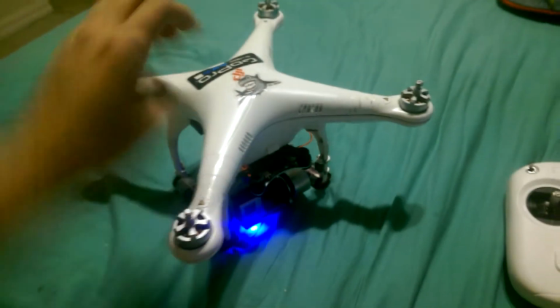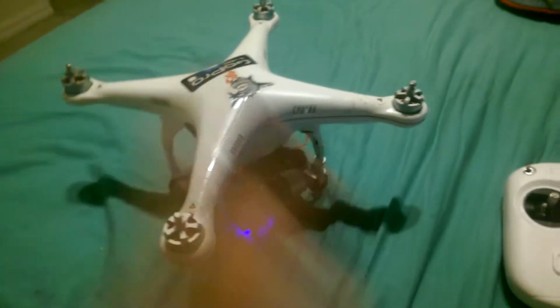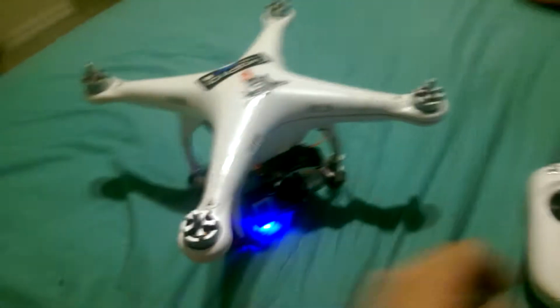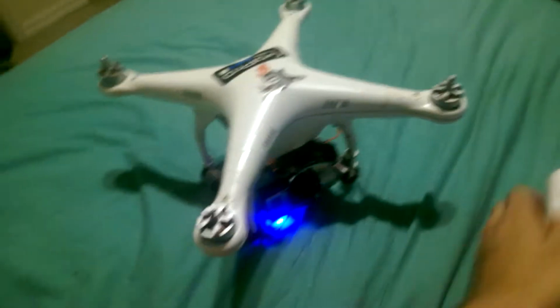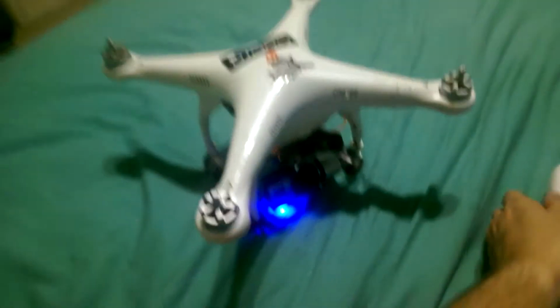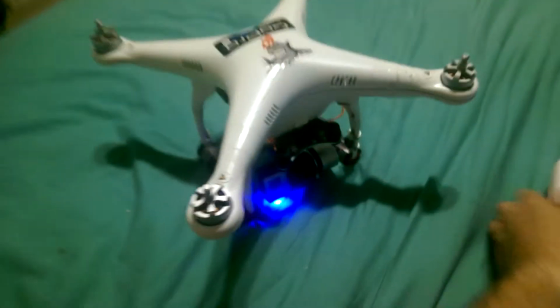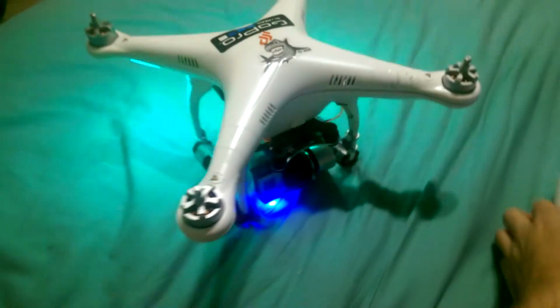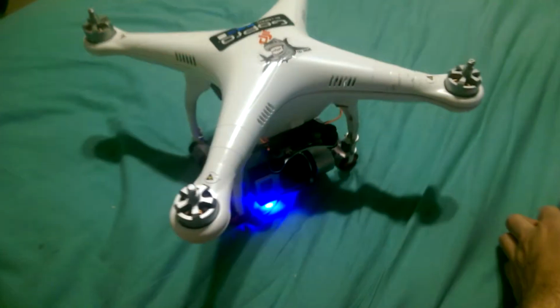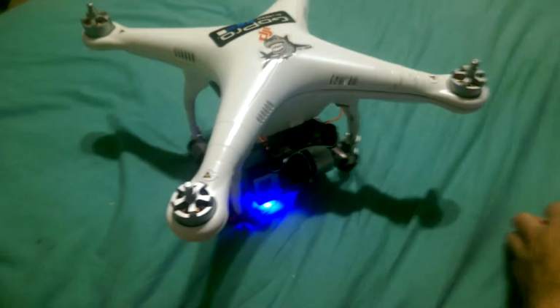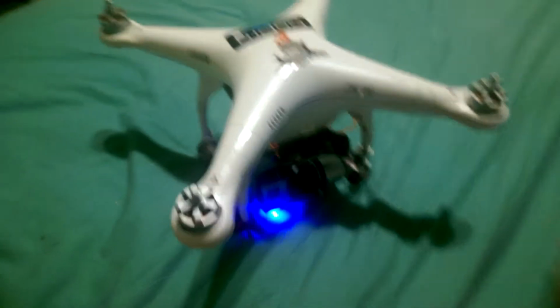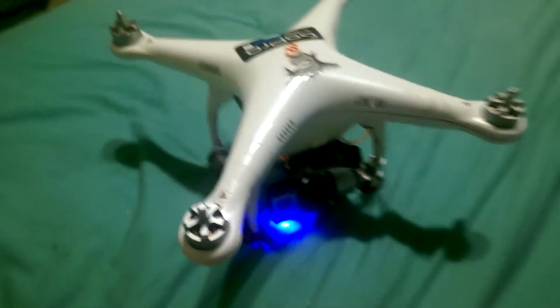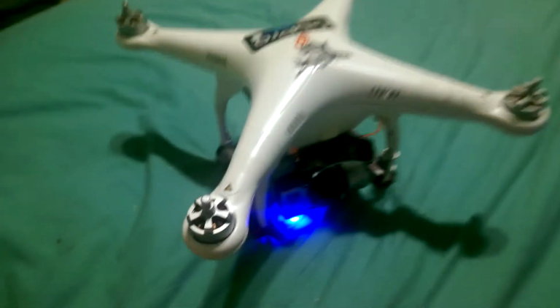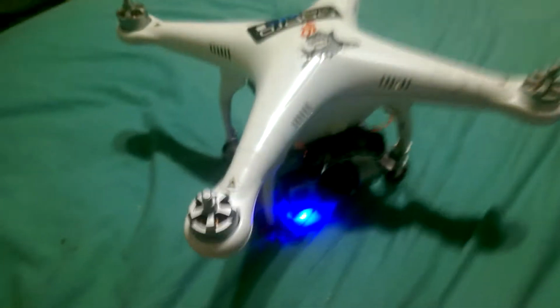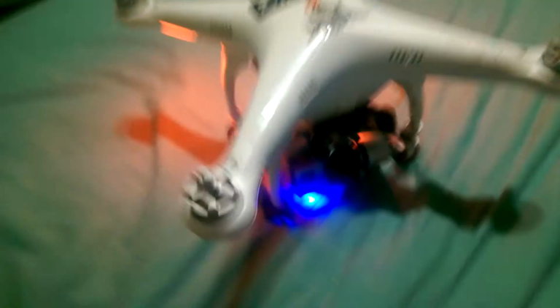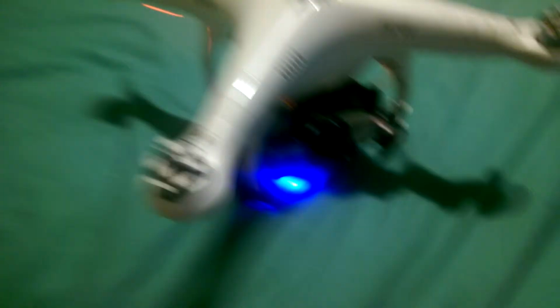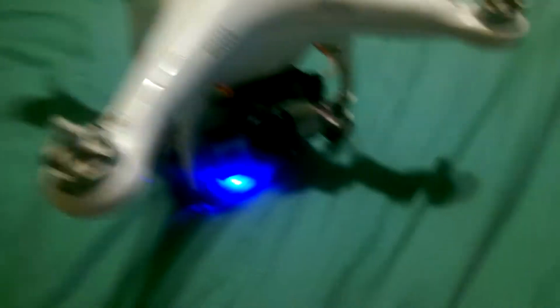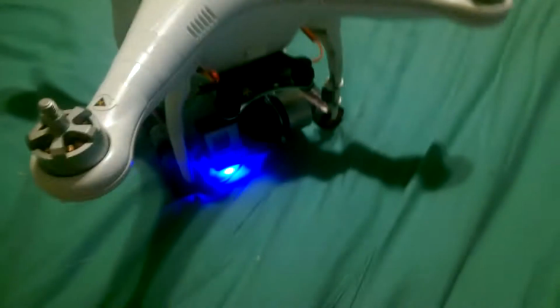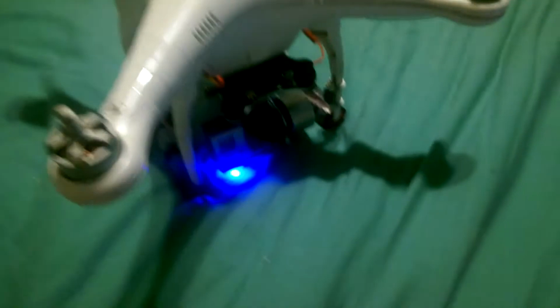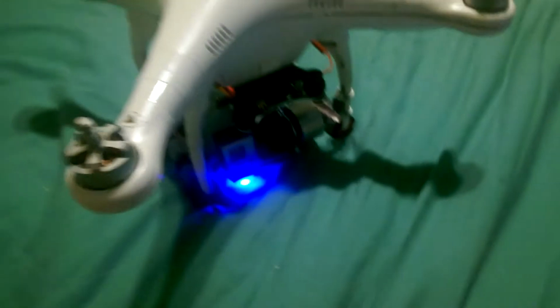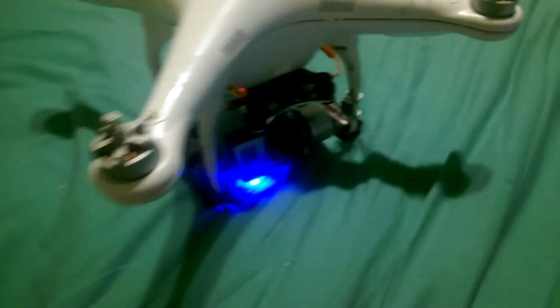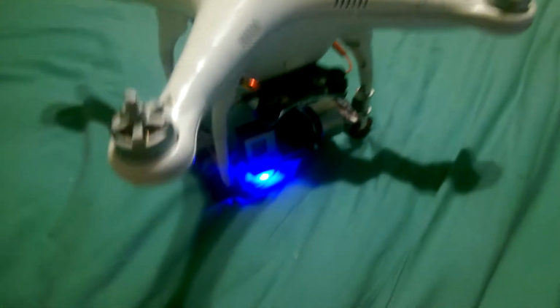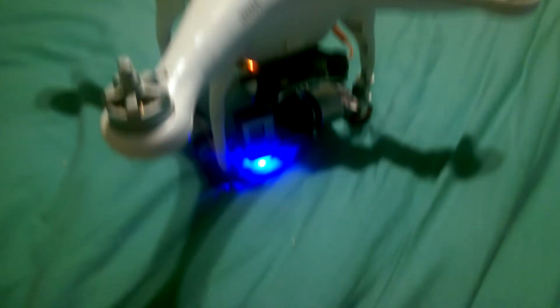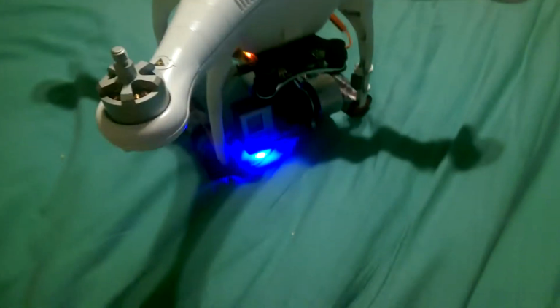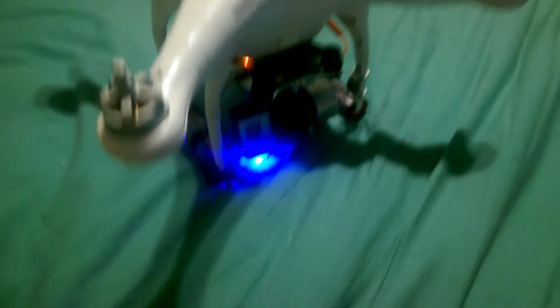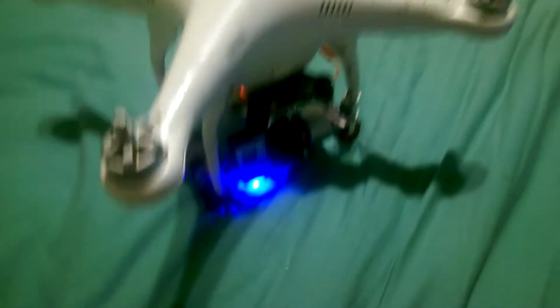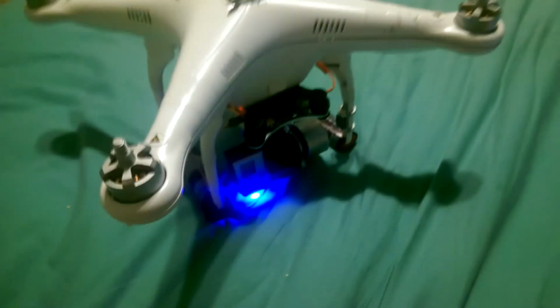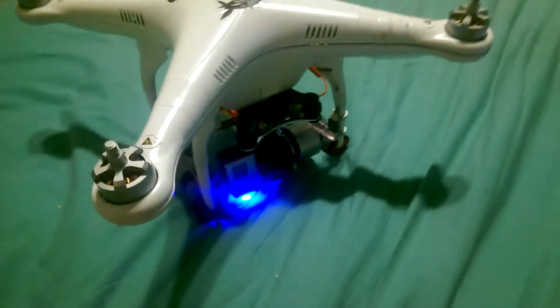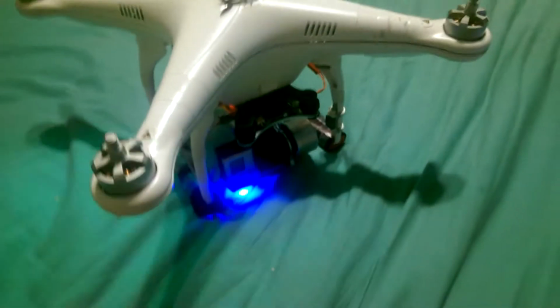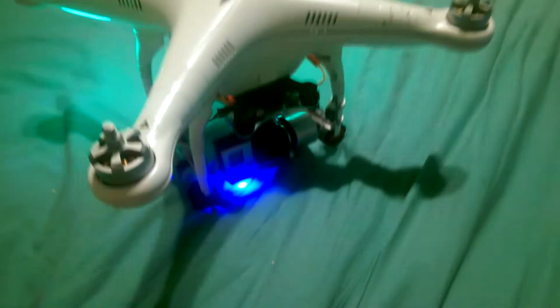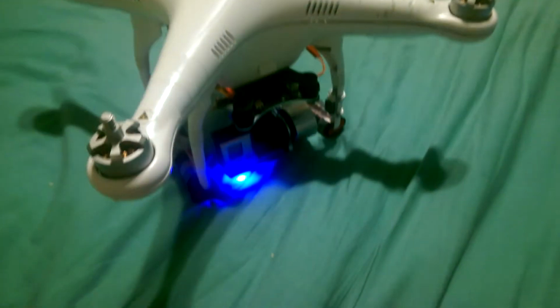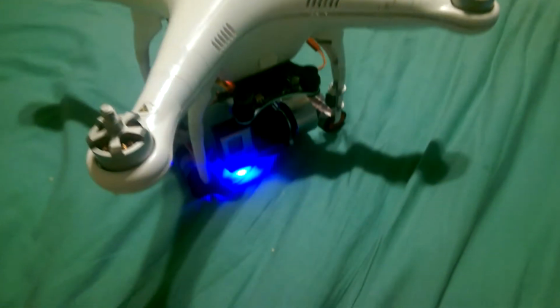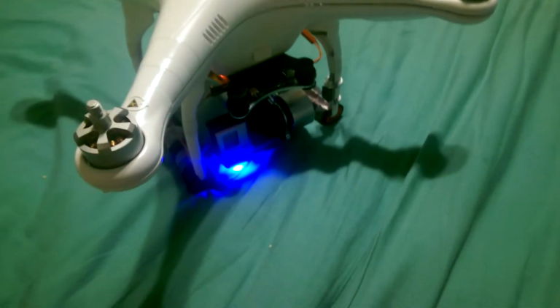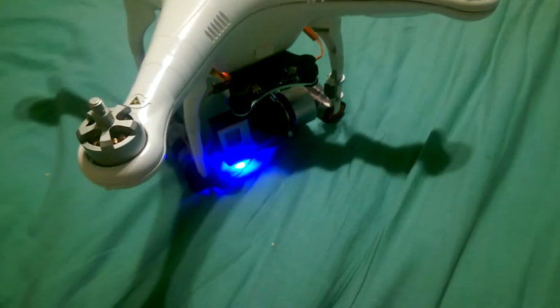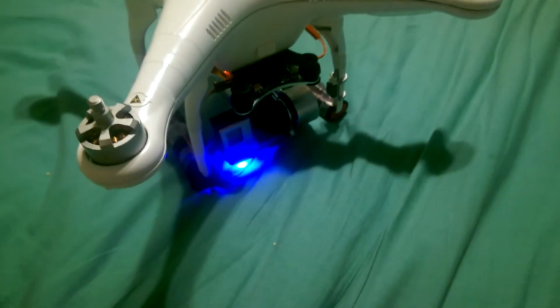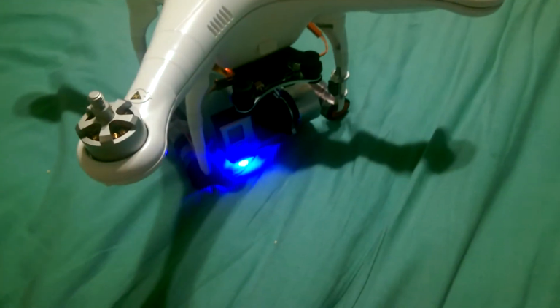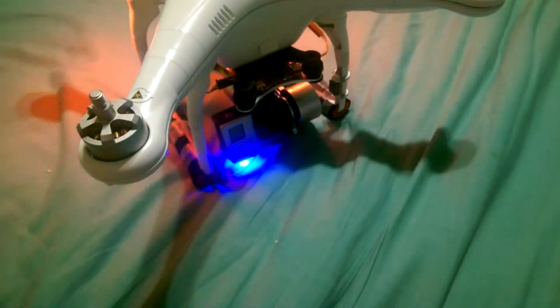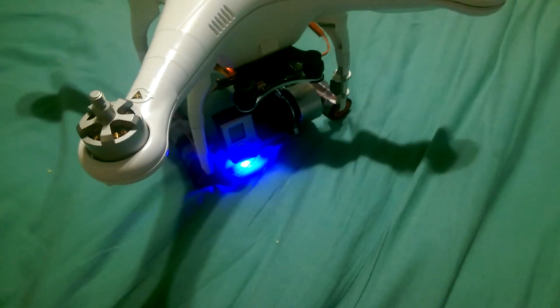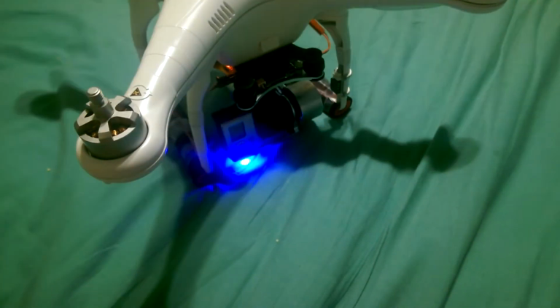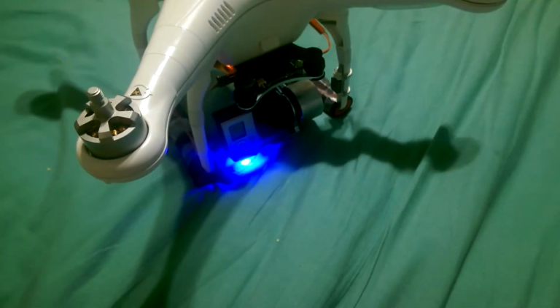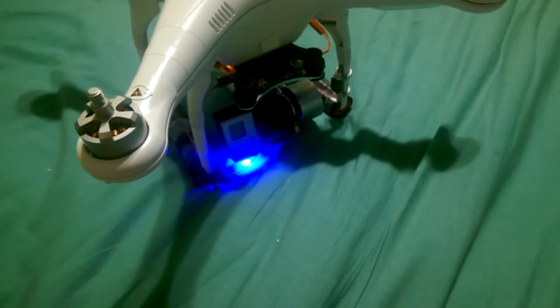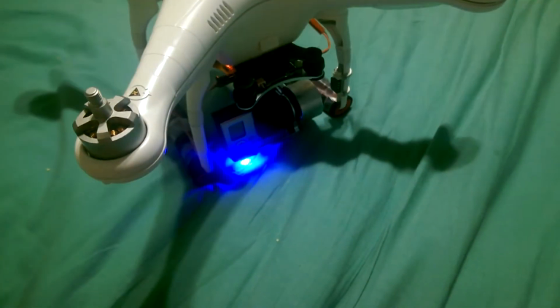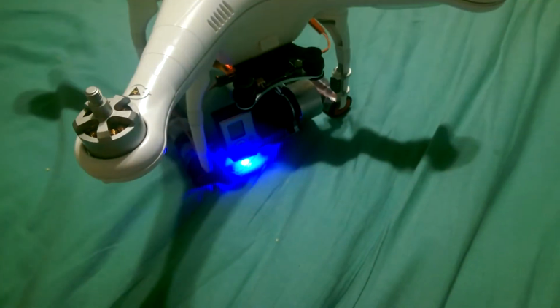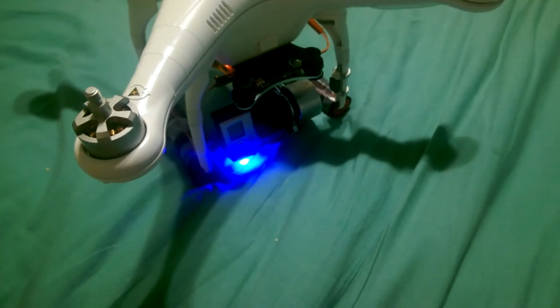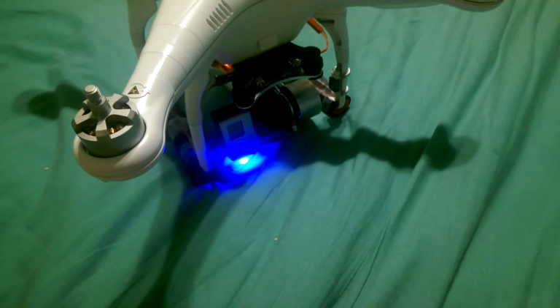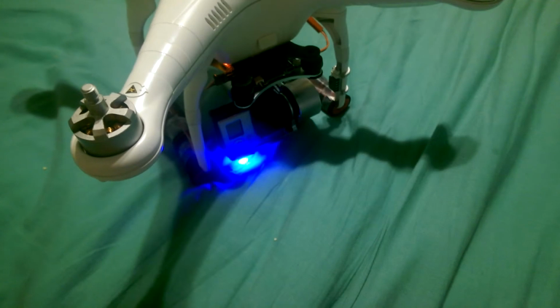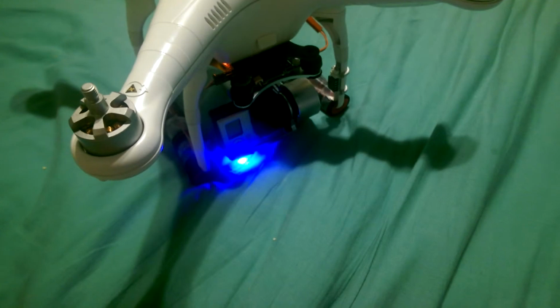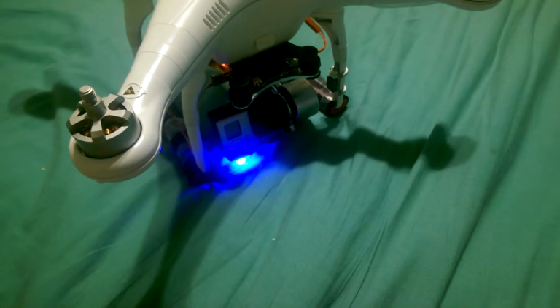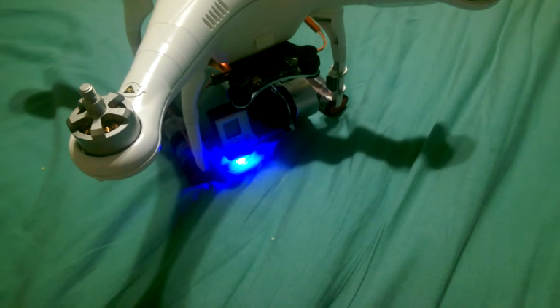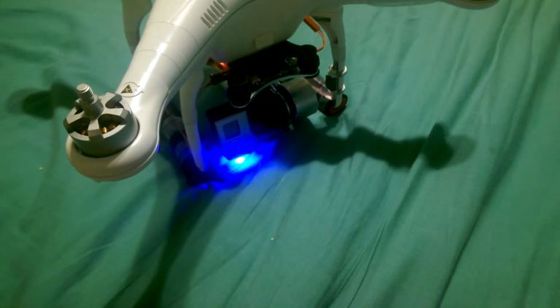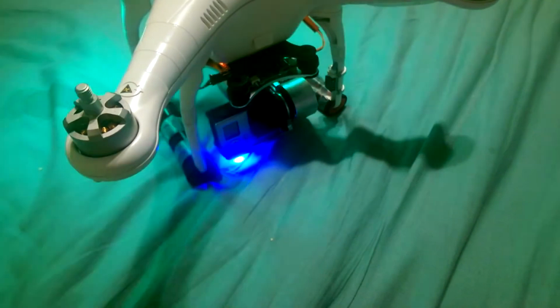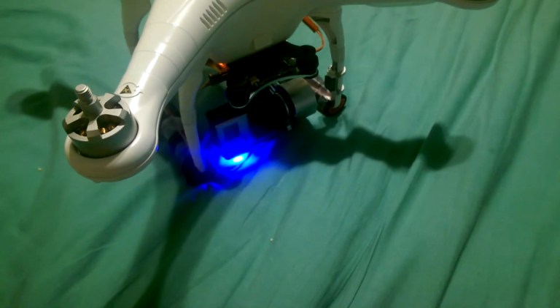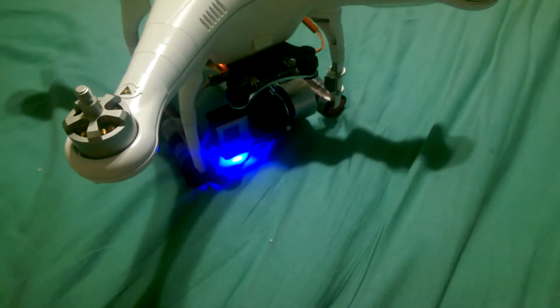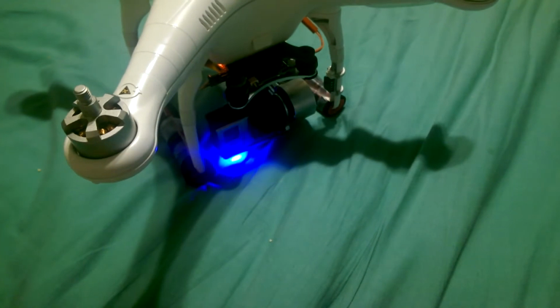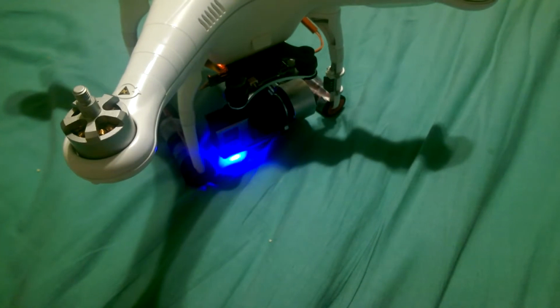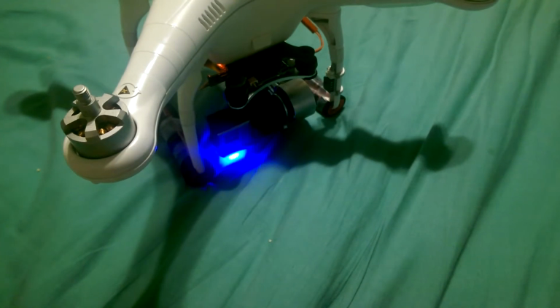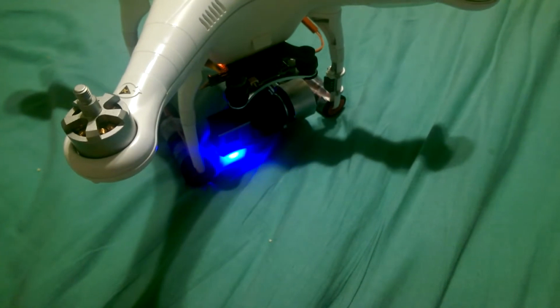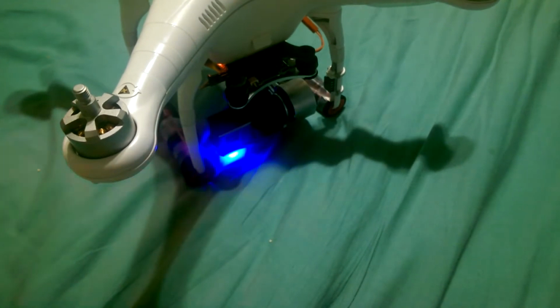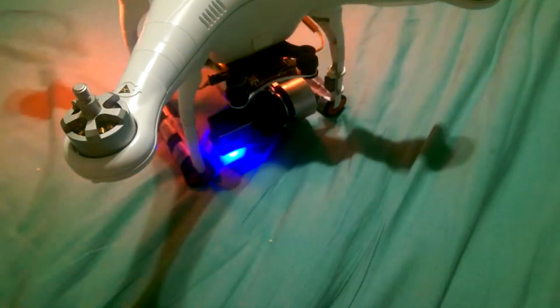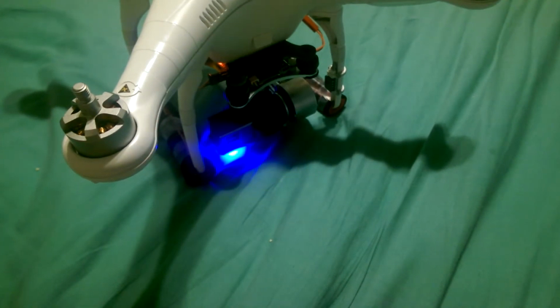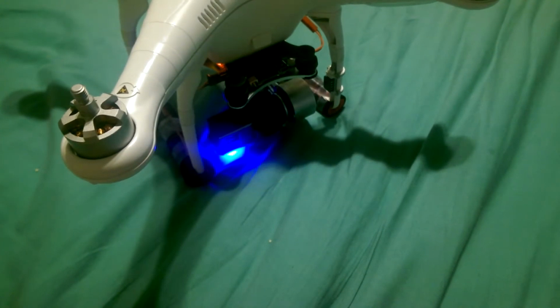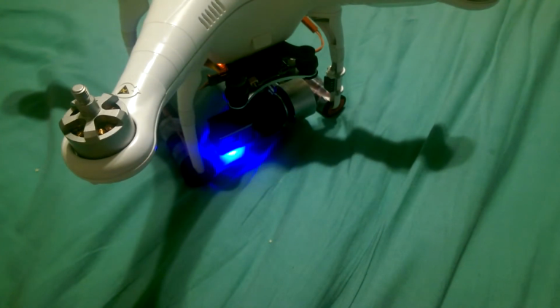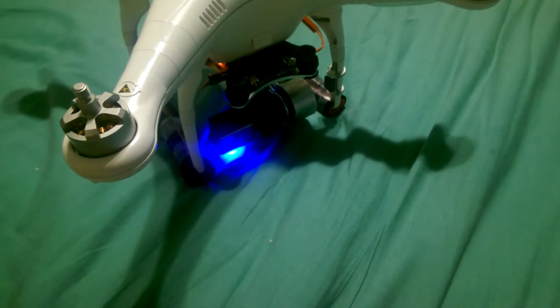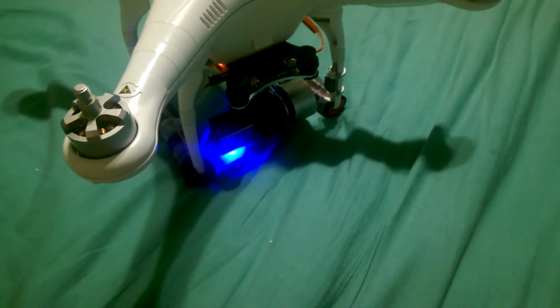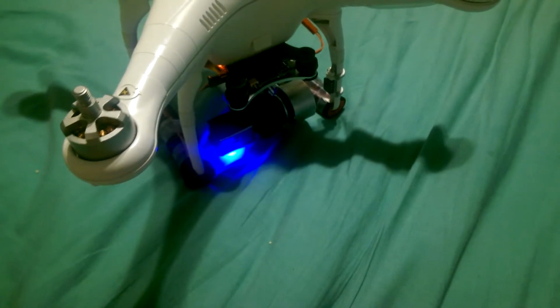Now the nice thing about it, which is the only reason I have it plugged in, is because the tilt option works on the controller.